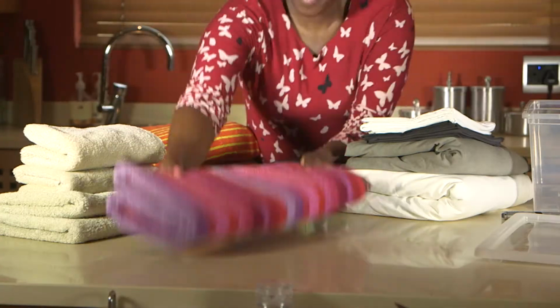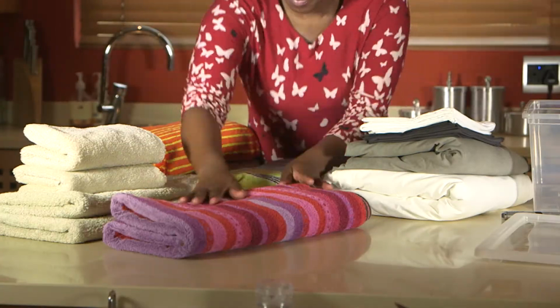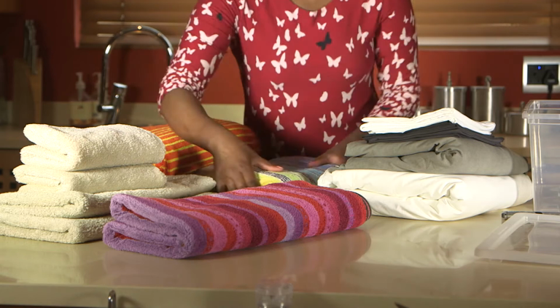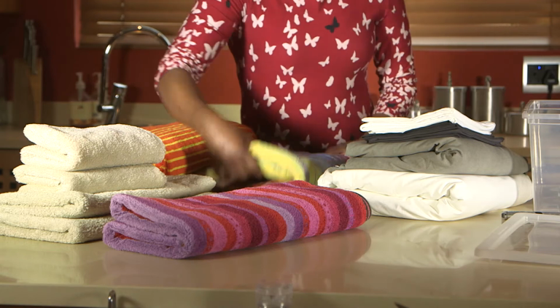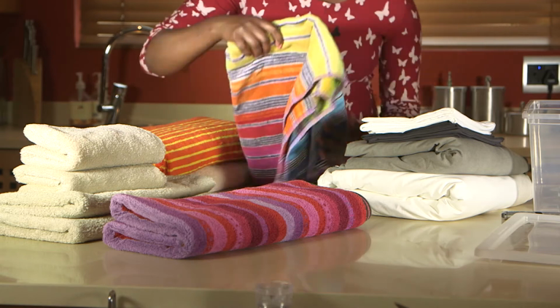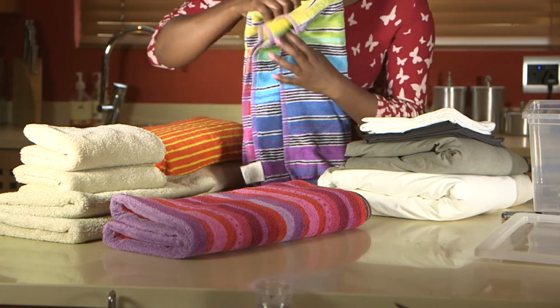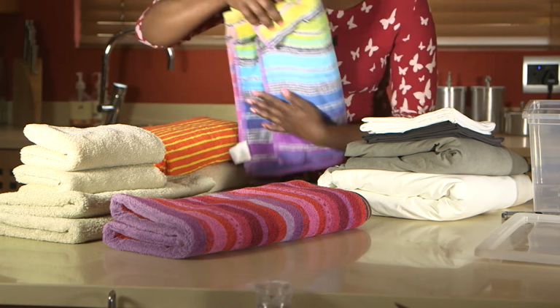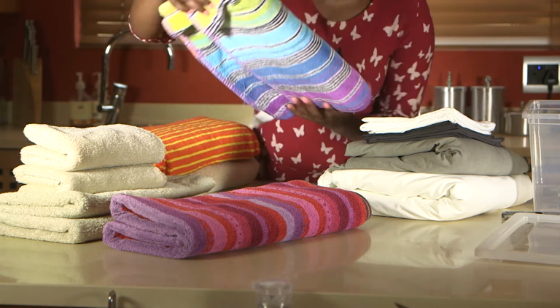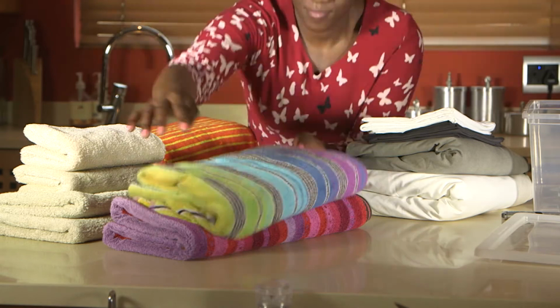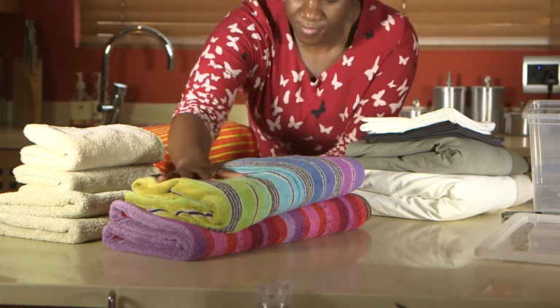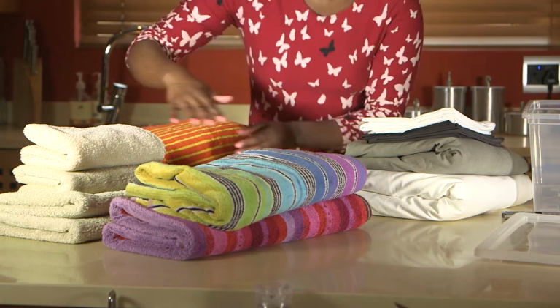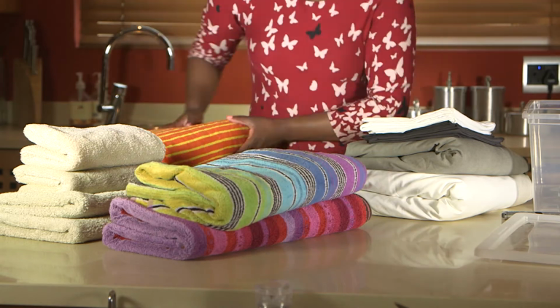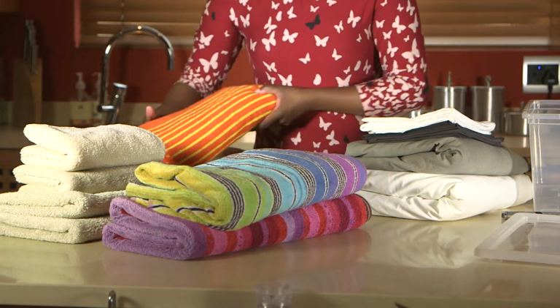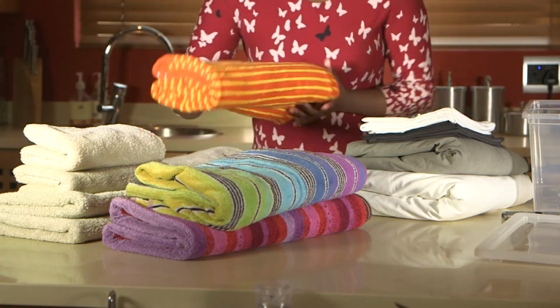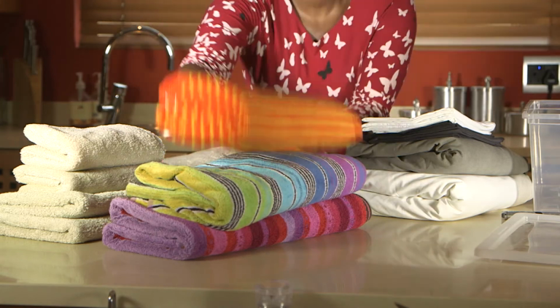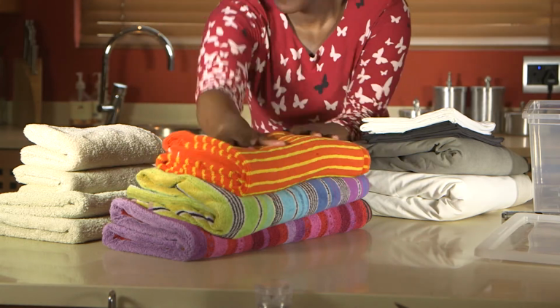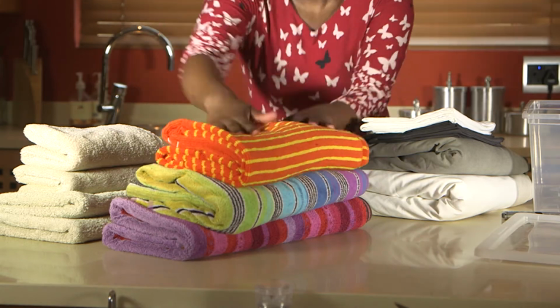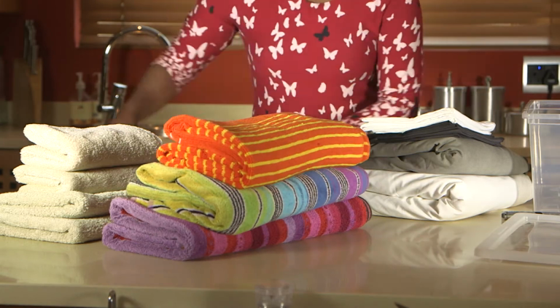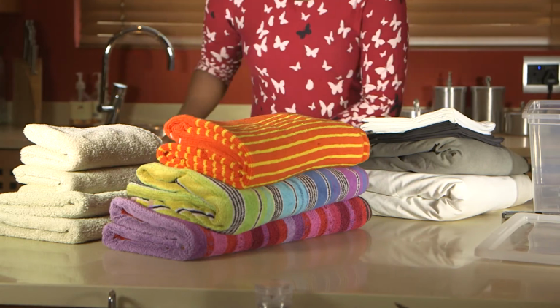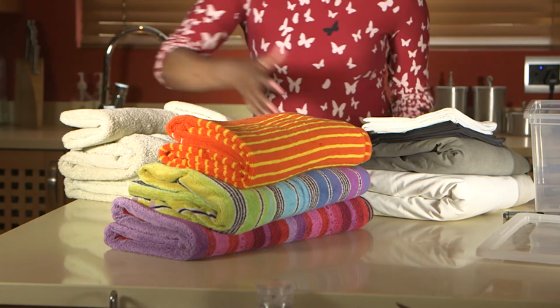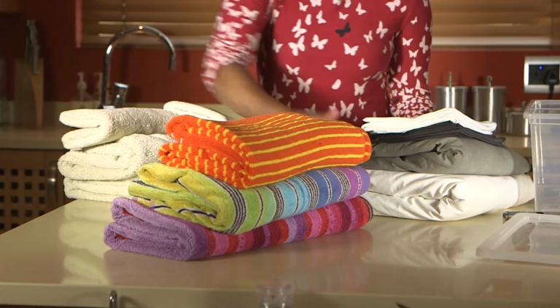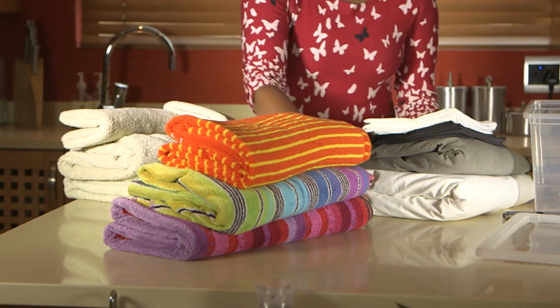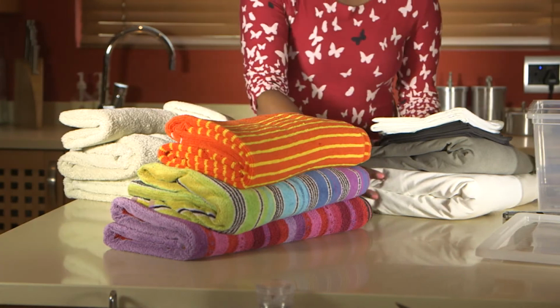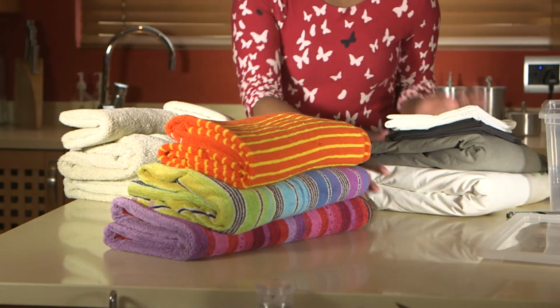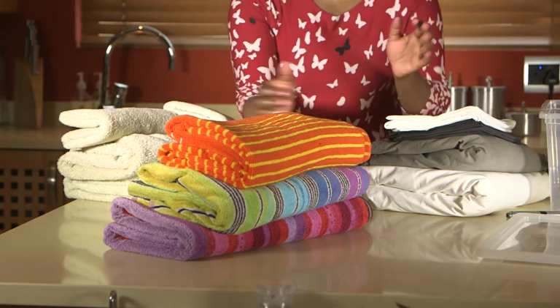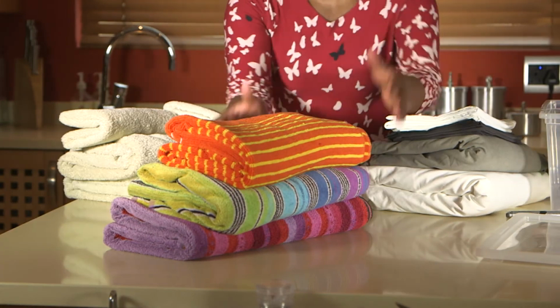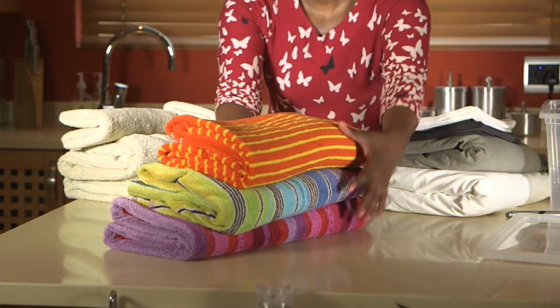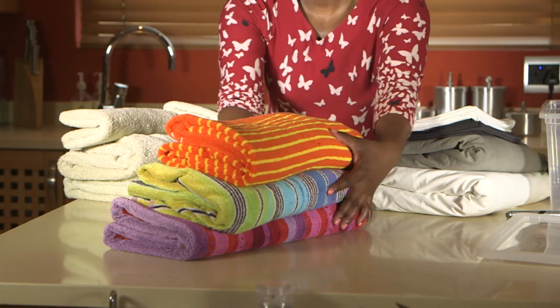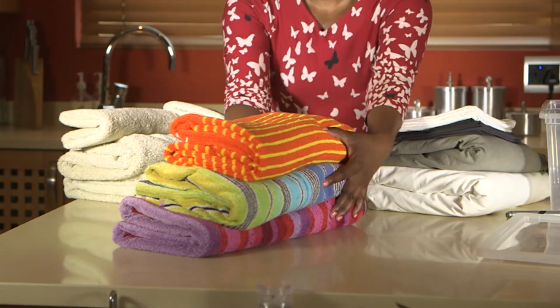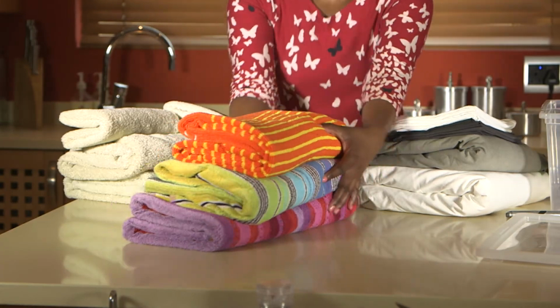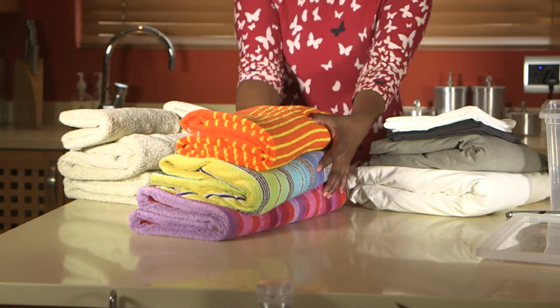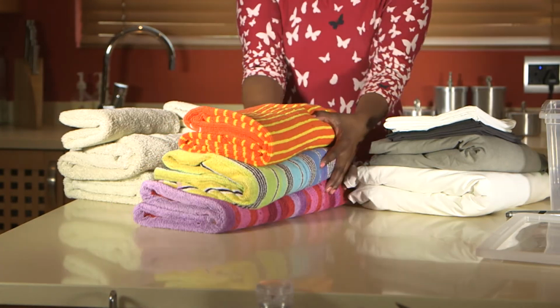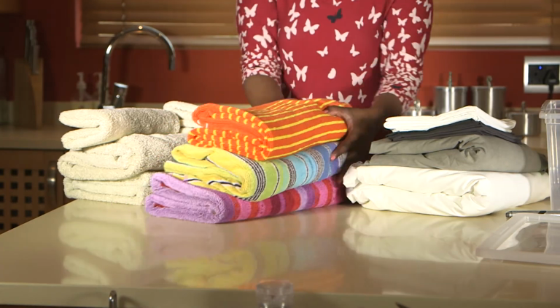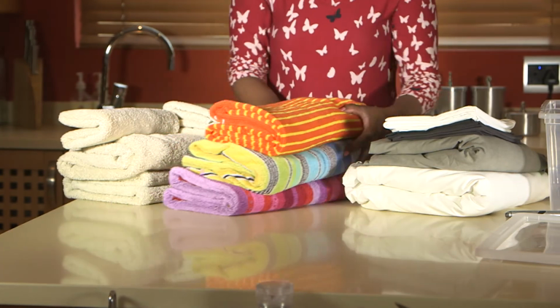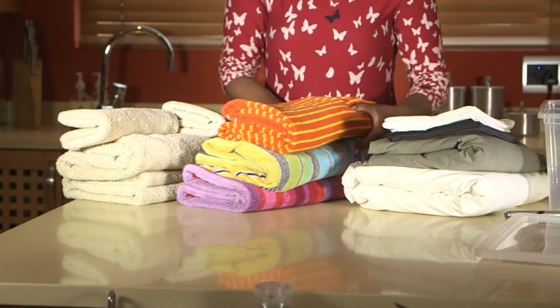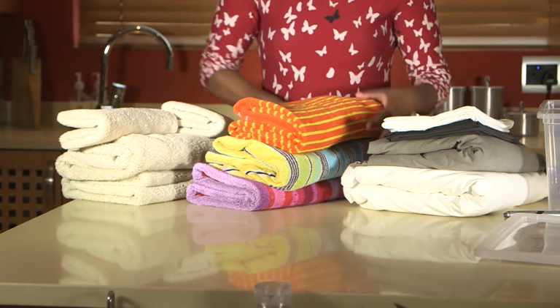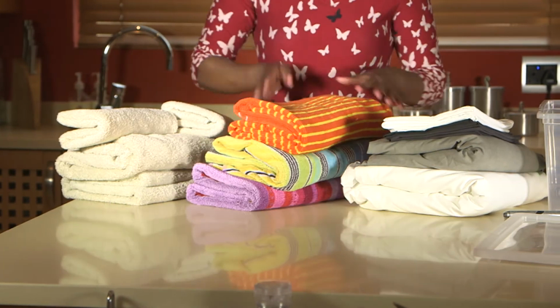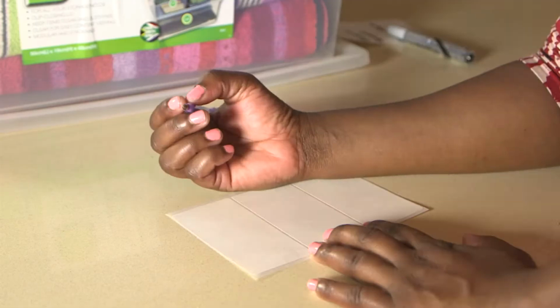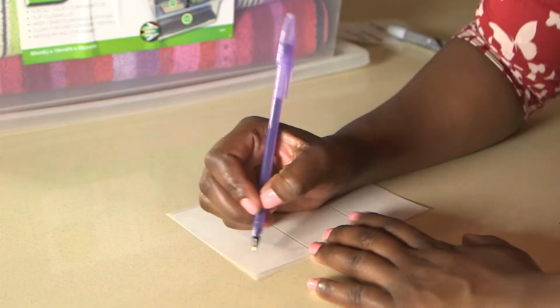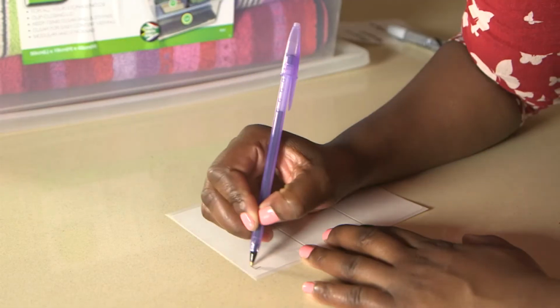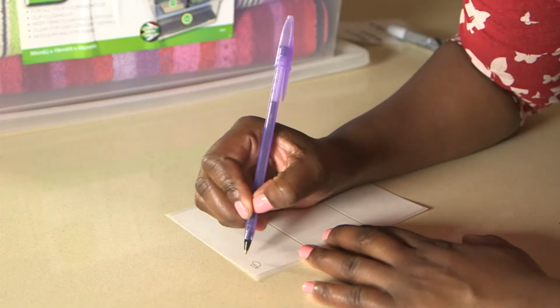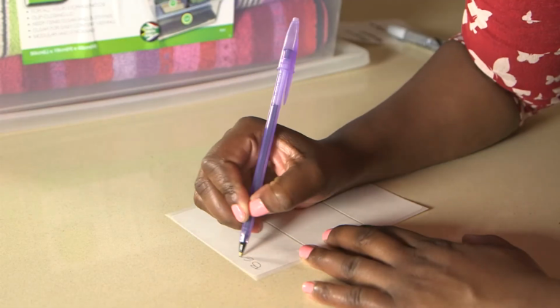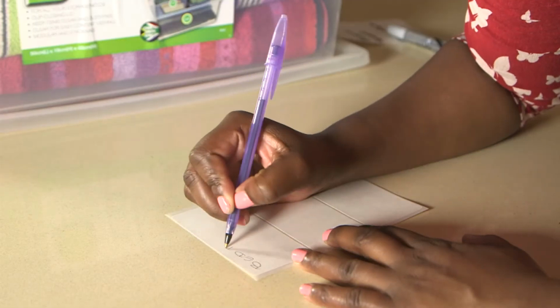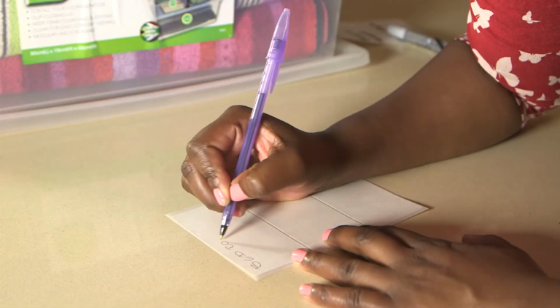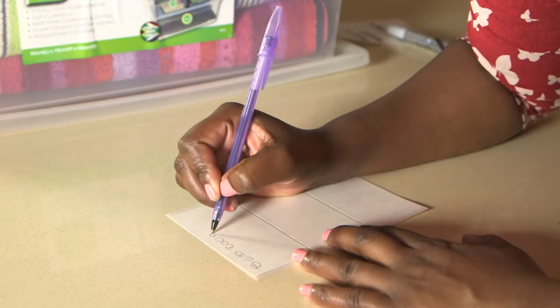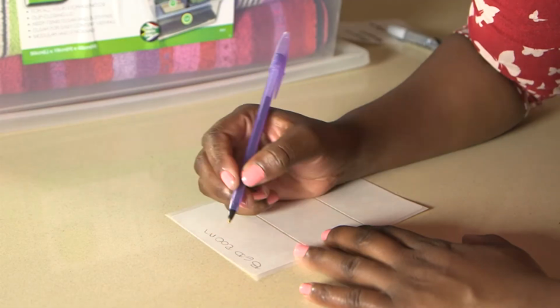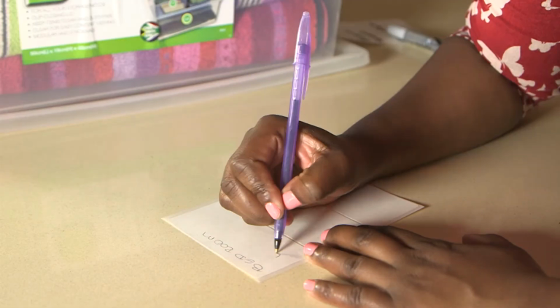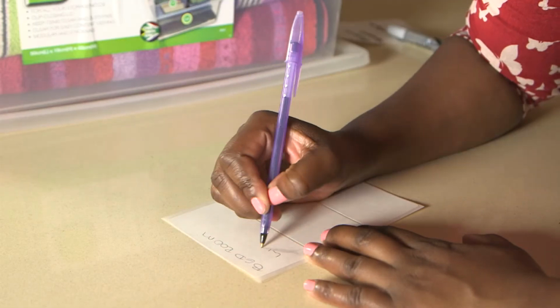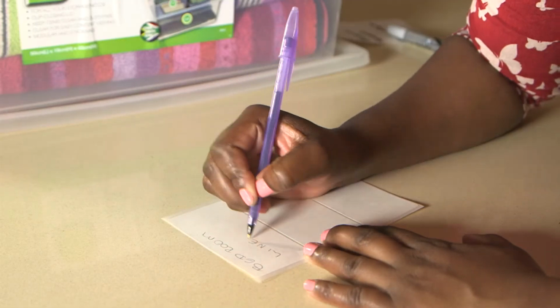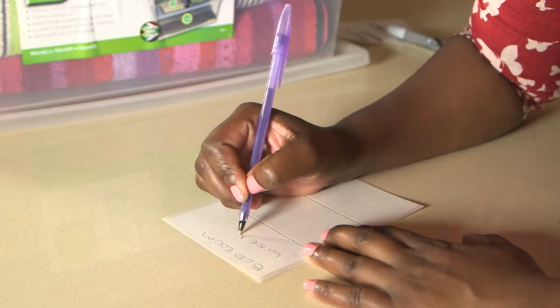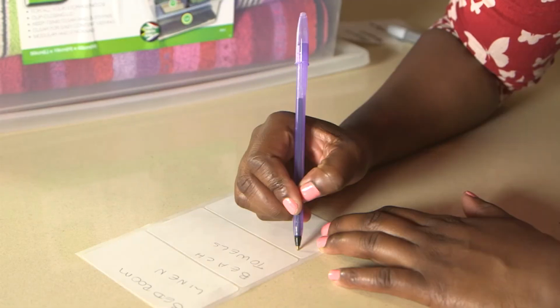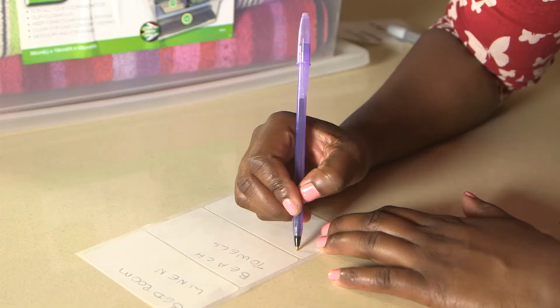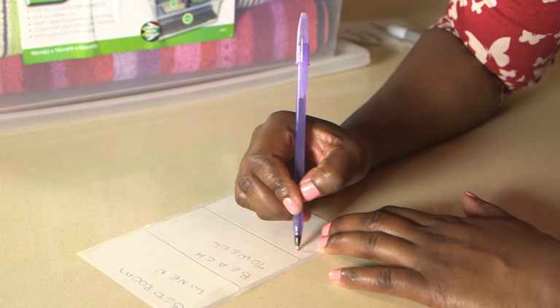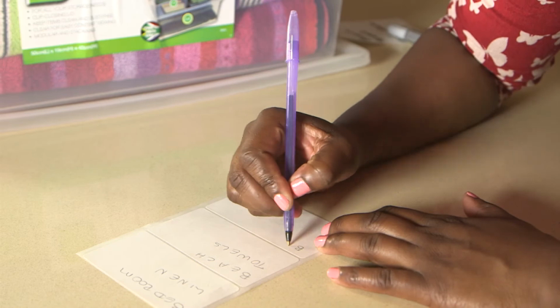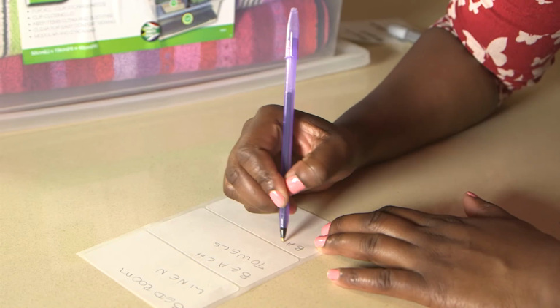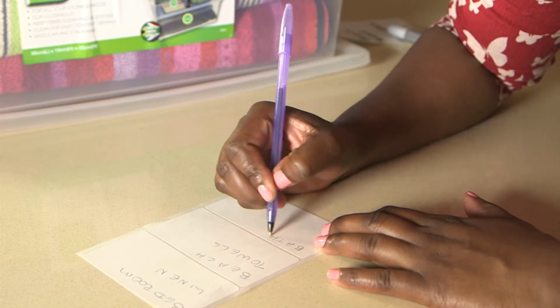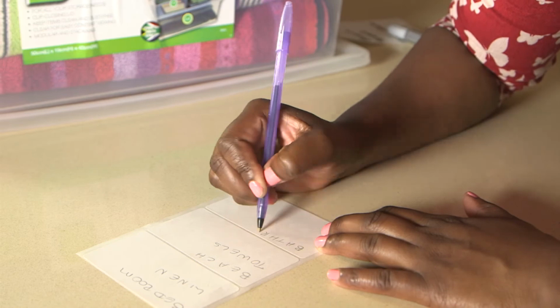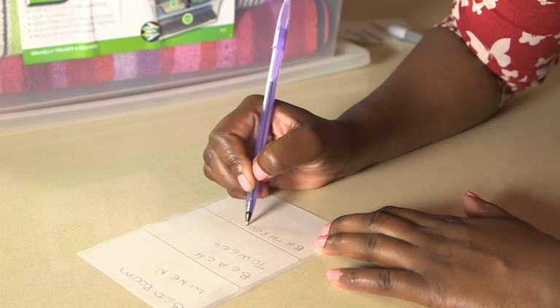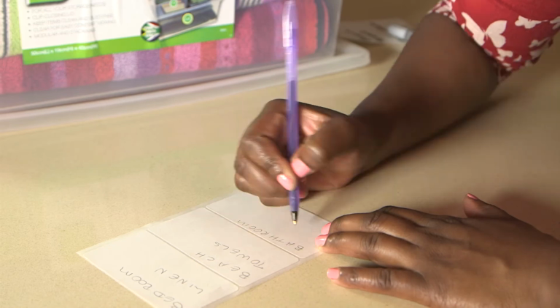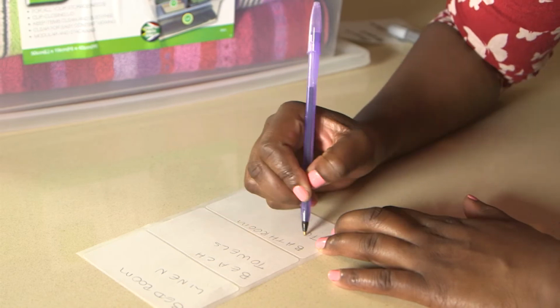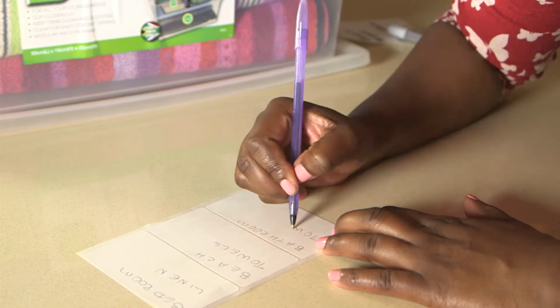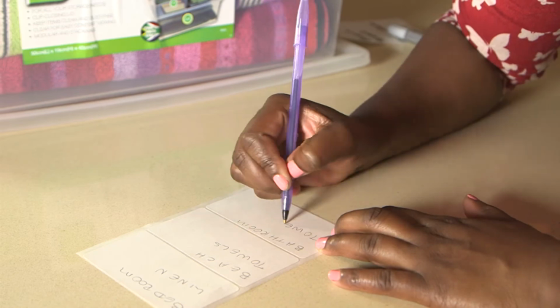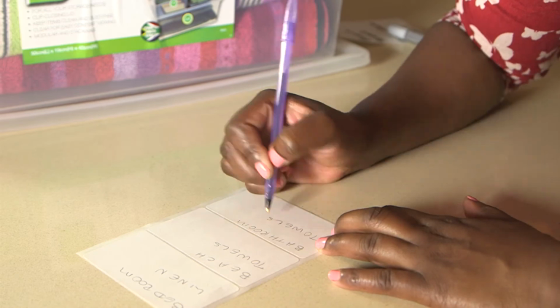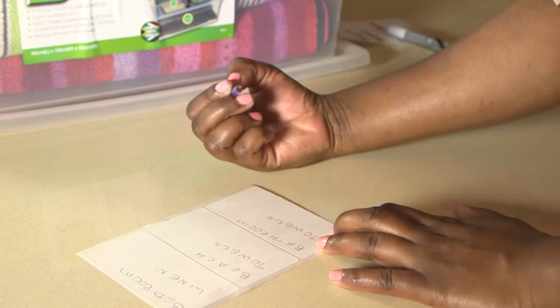Sort linen and towels according to the rooms that they belong to. Then label the container so that you always know where they belong.